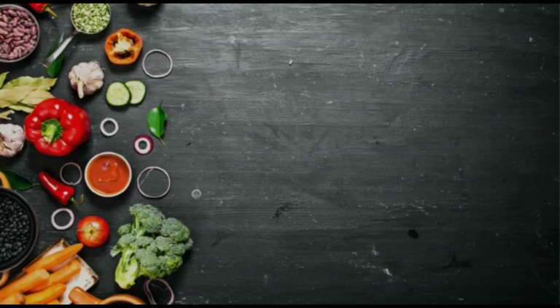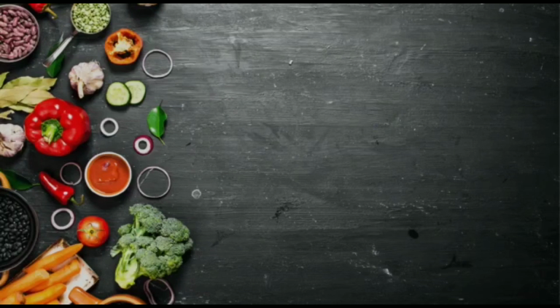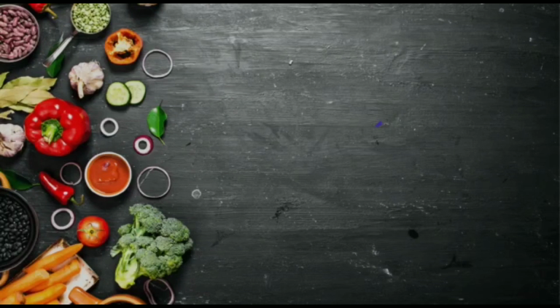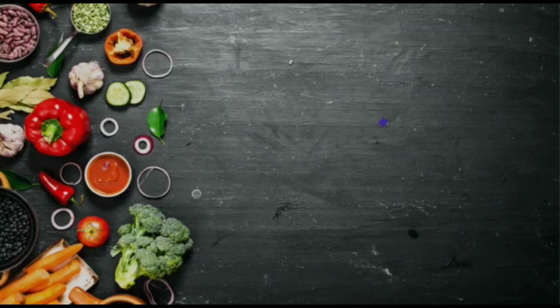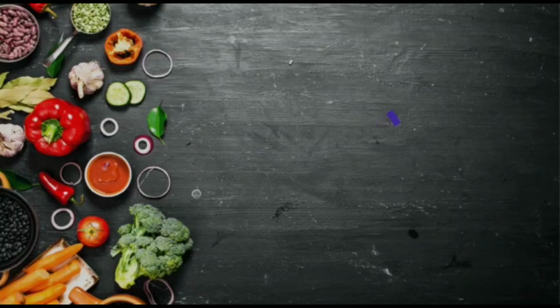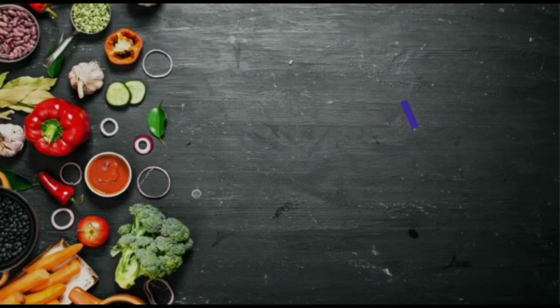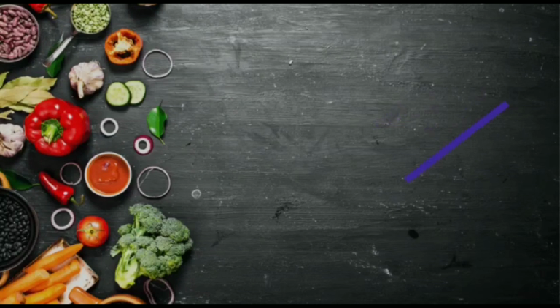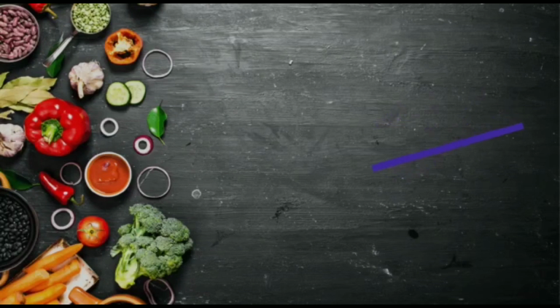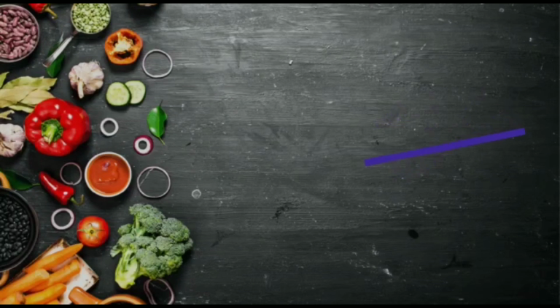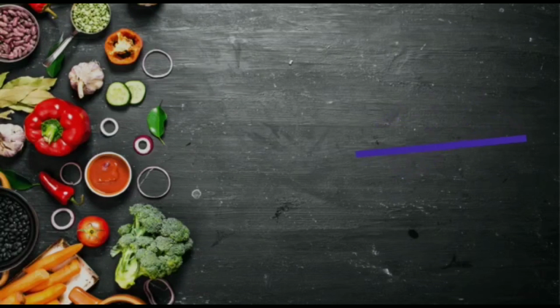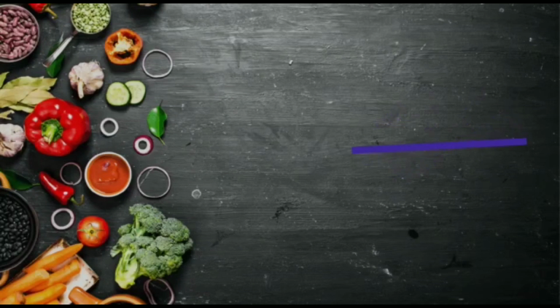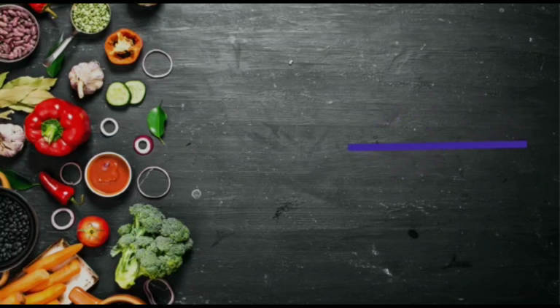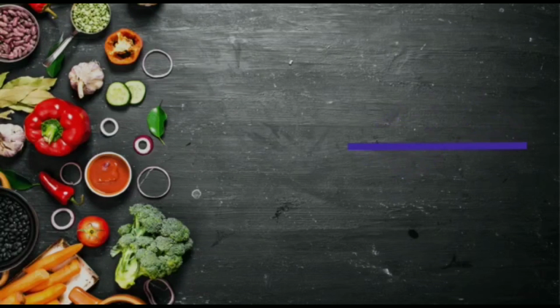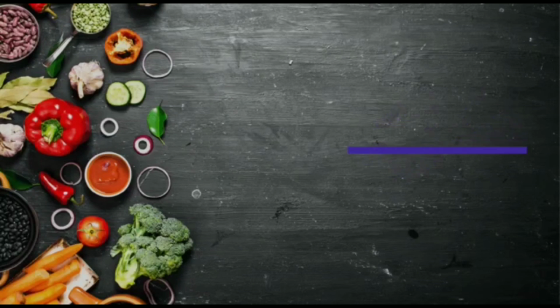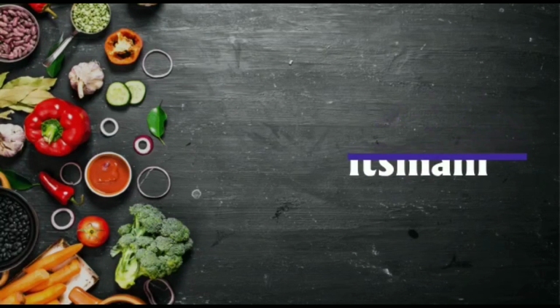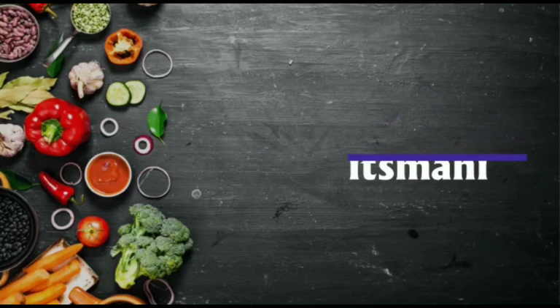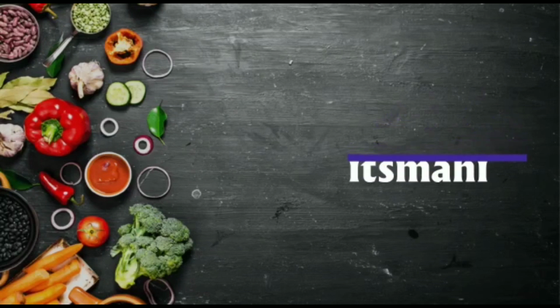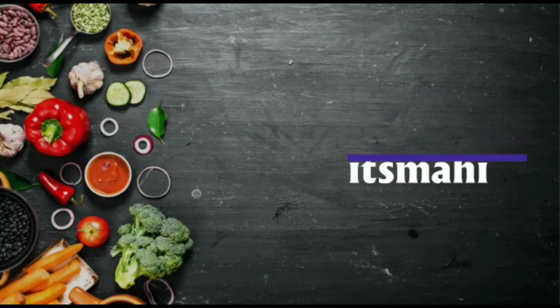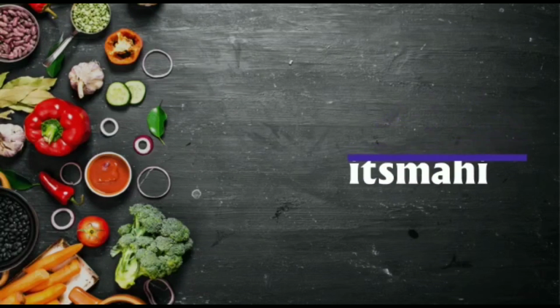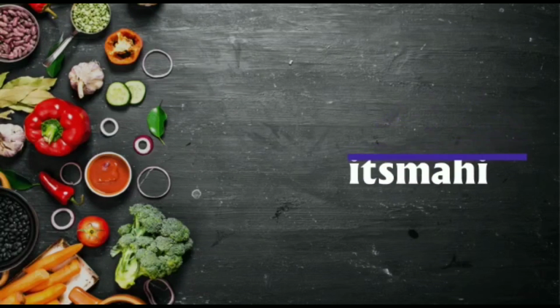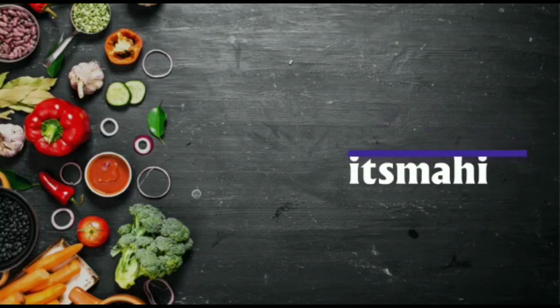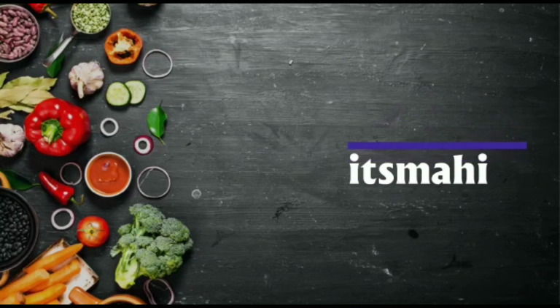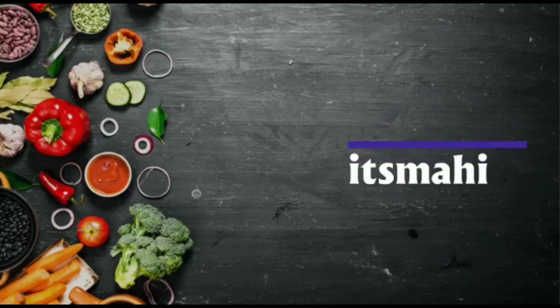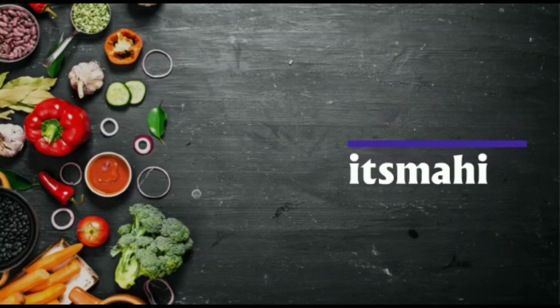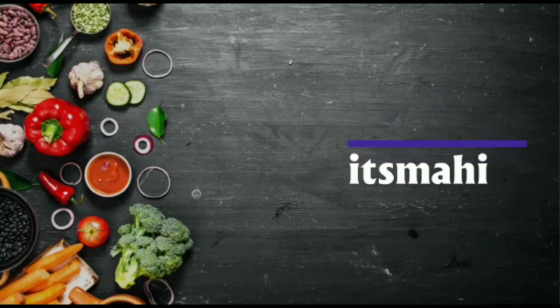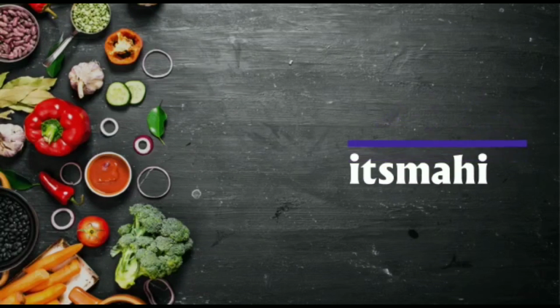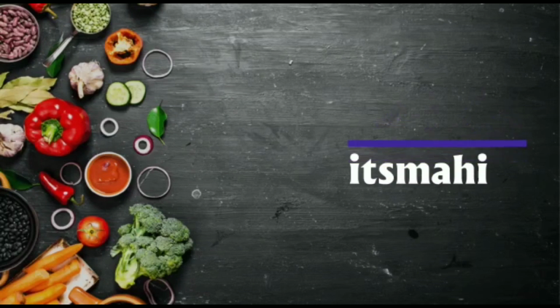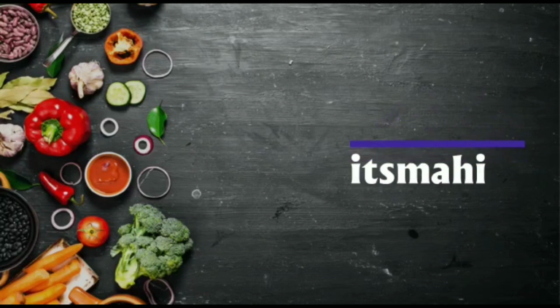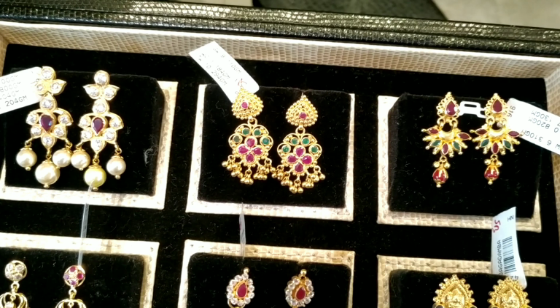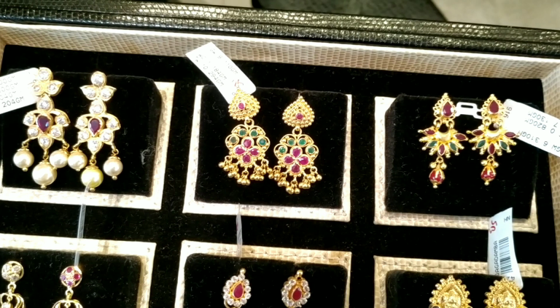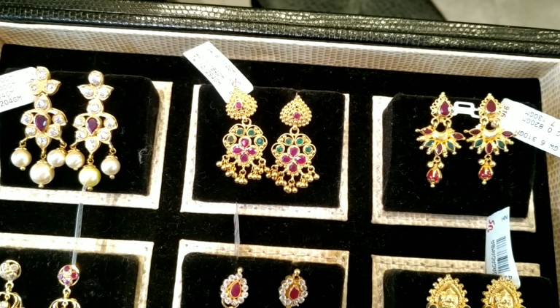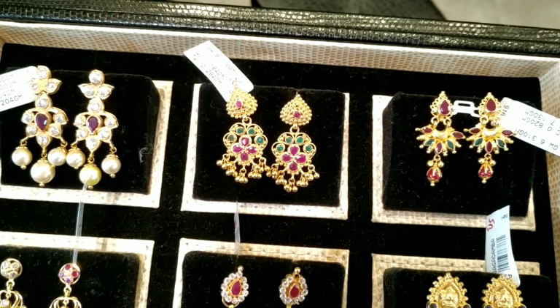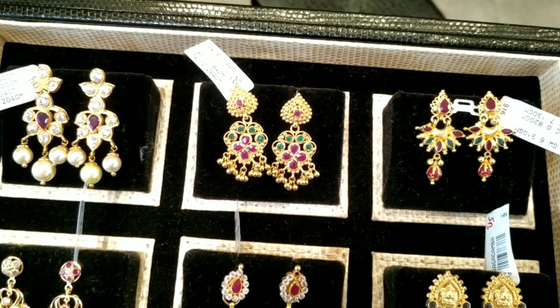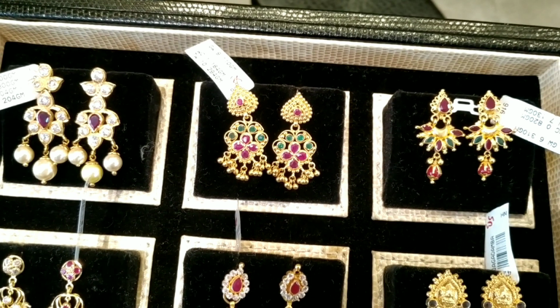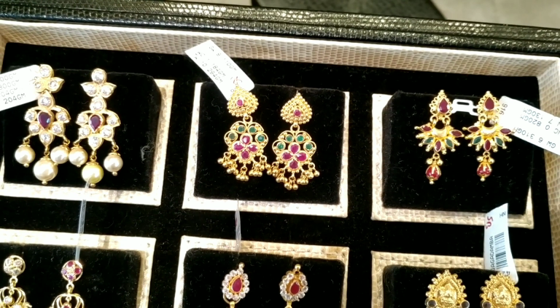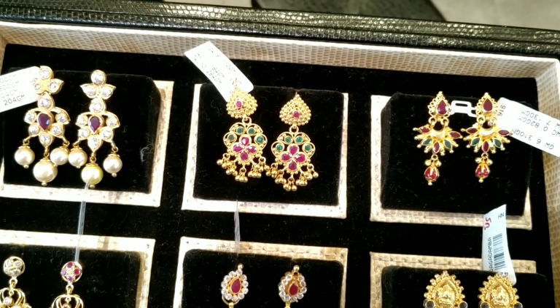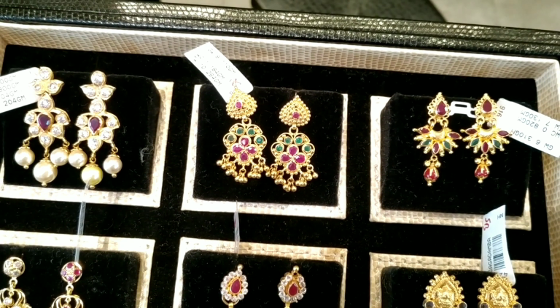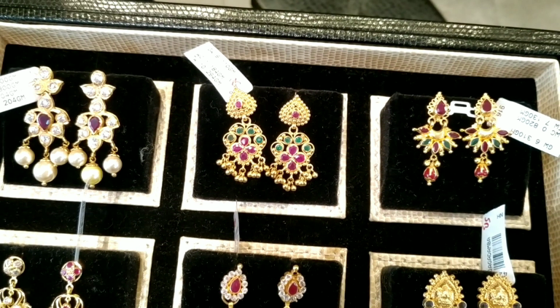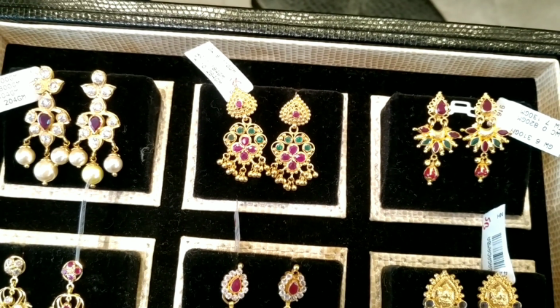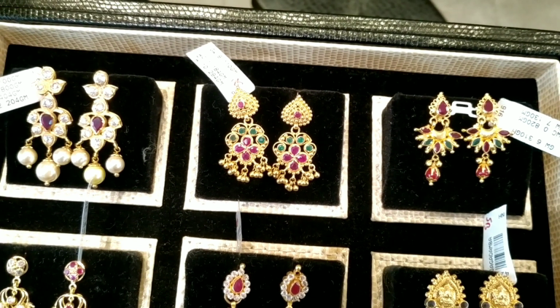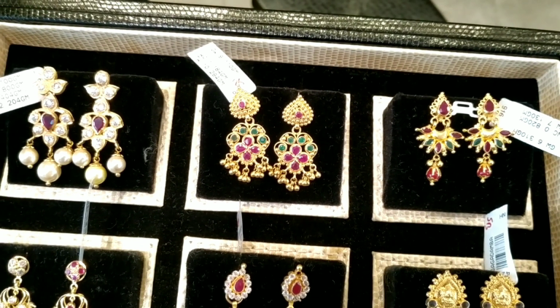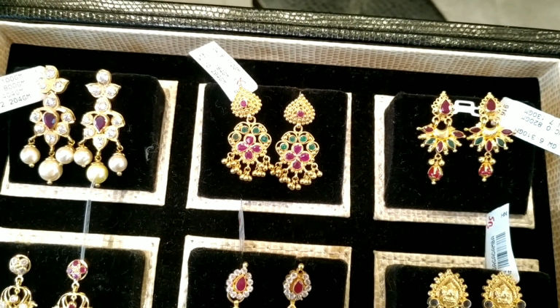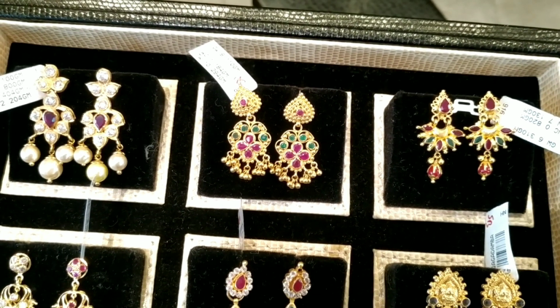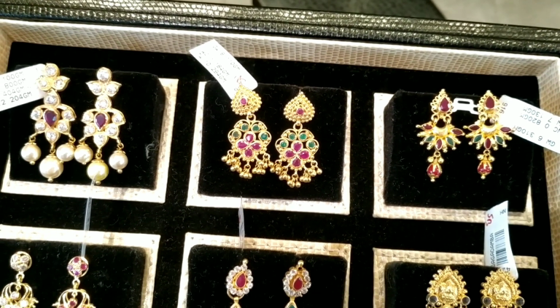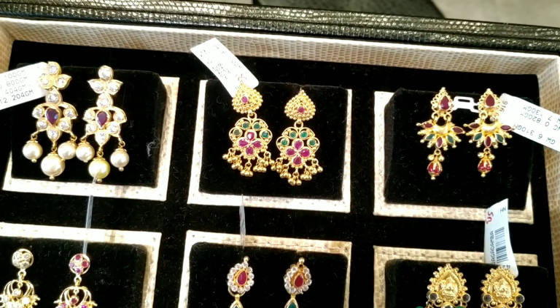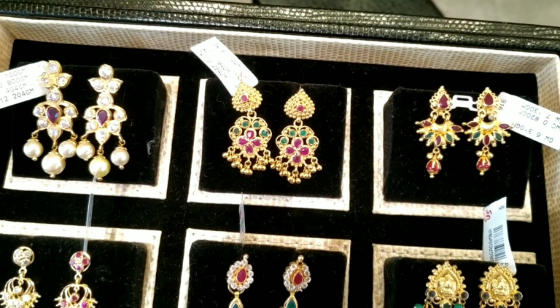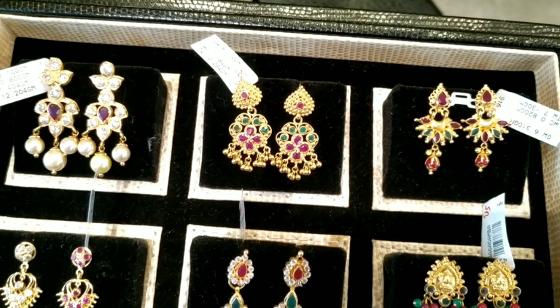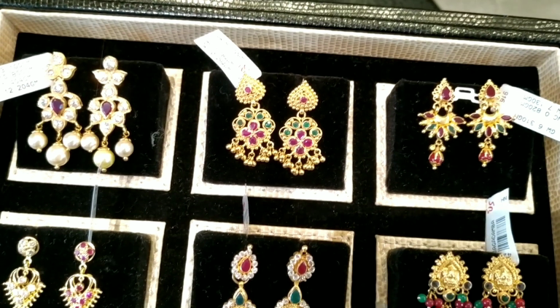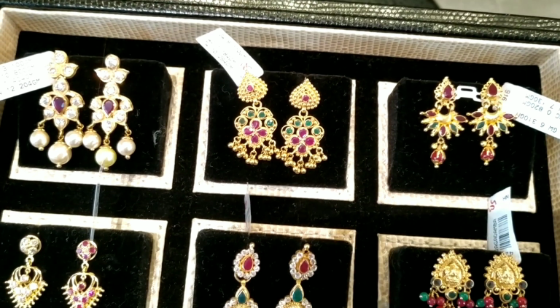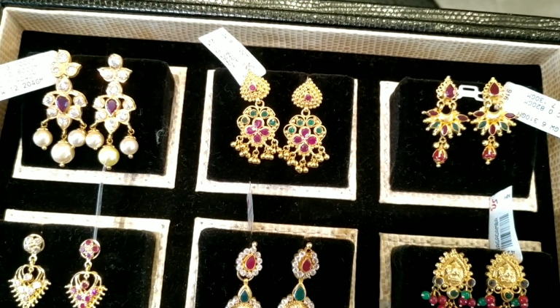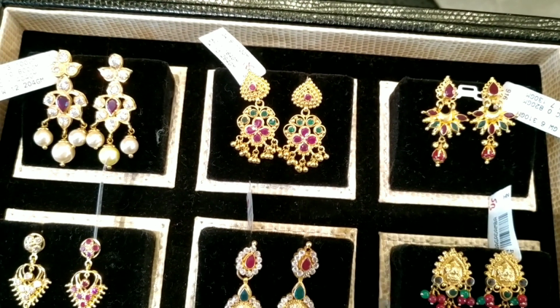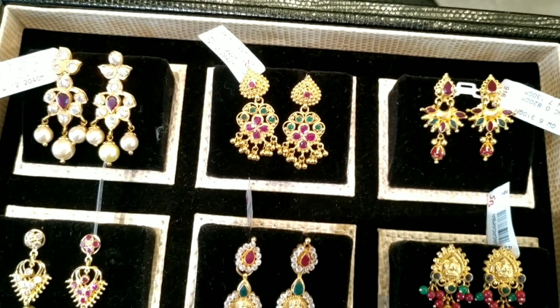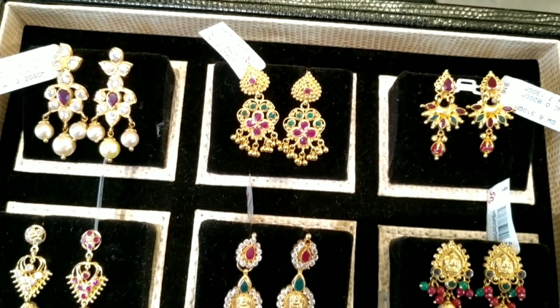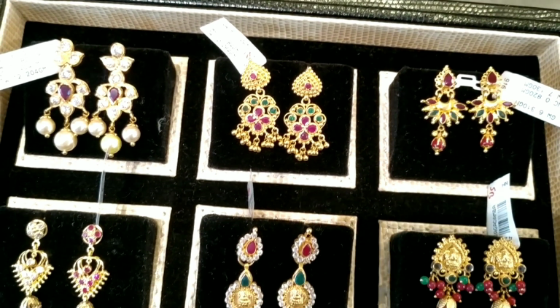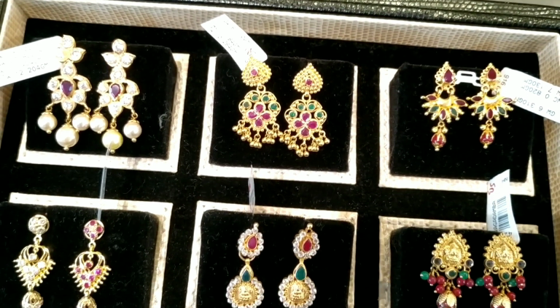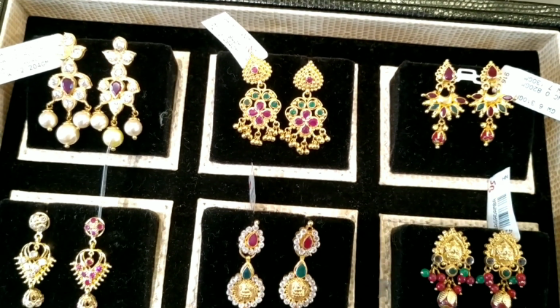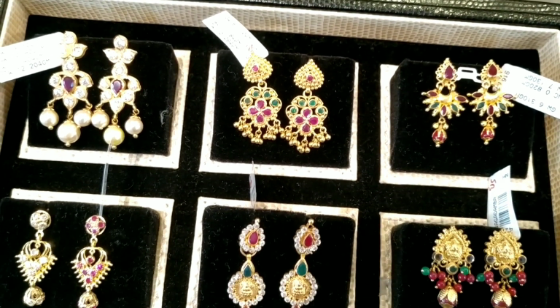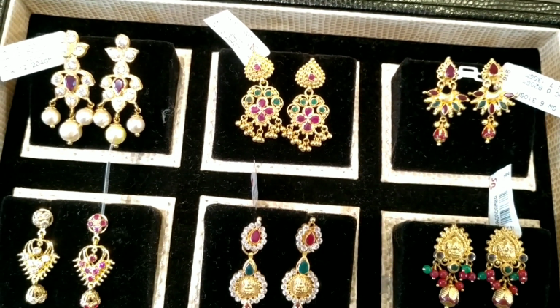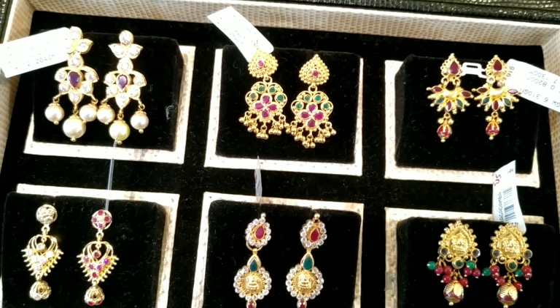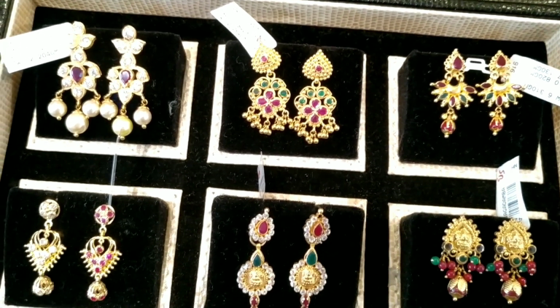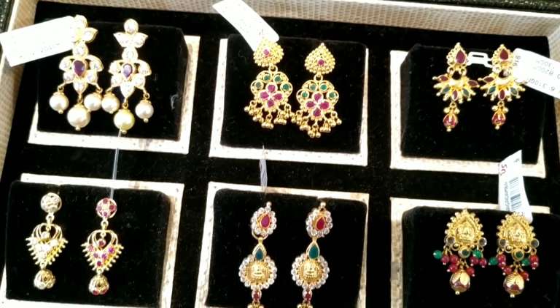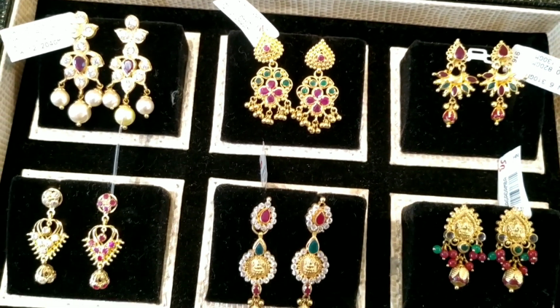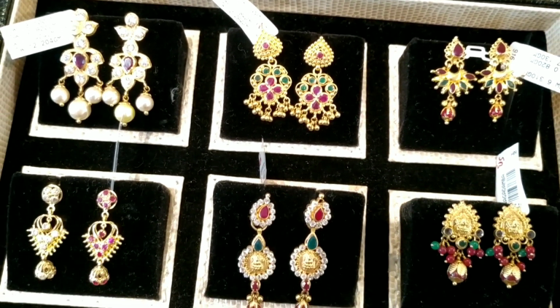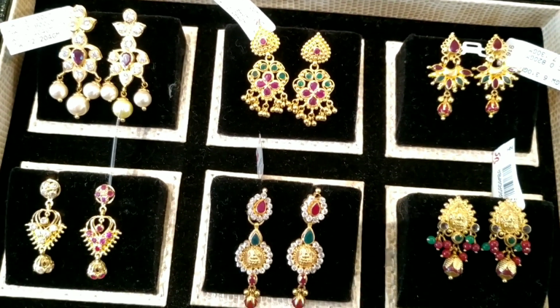Hi friends, welcome back to my channel. It's Mahi. Today we have a 22 carats gold jewelry collection.